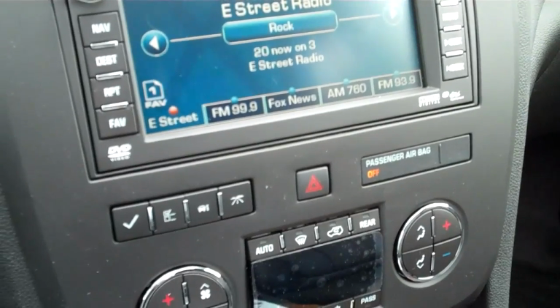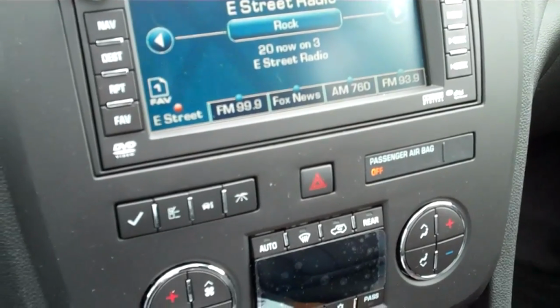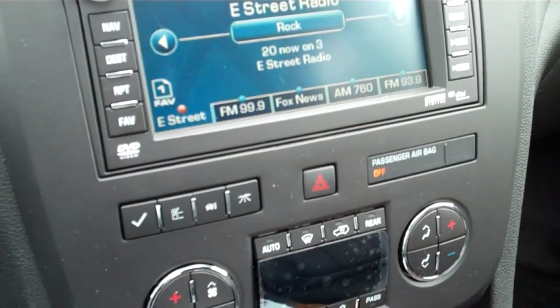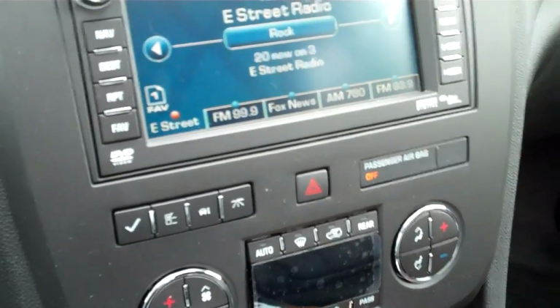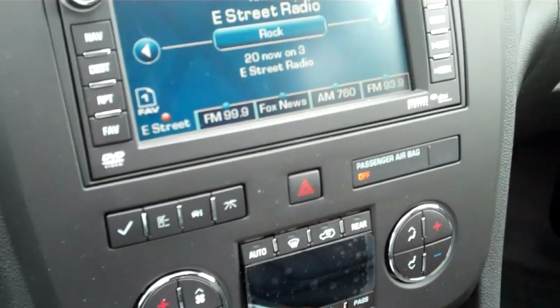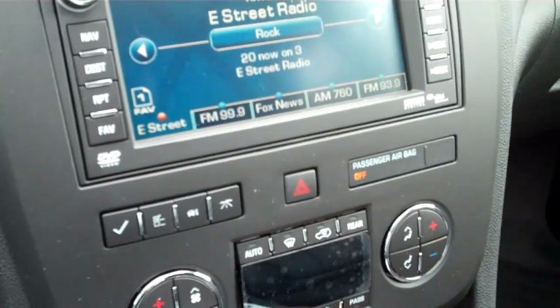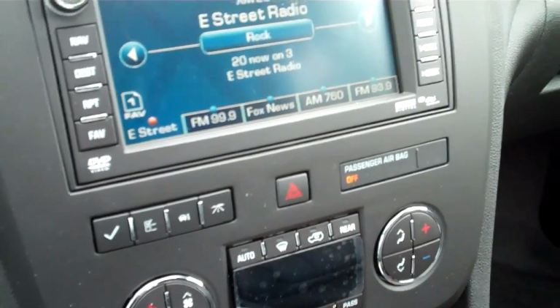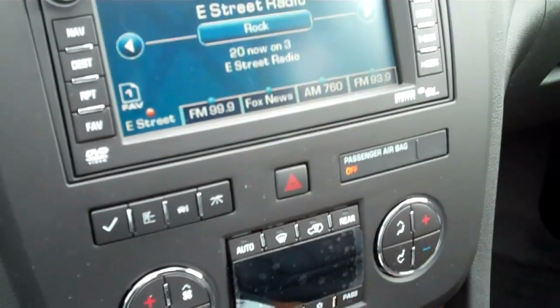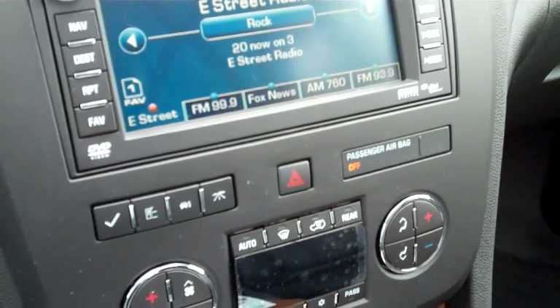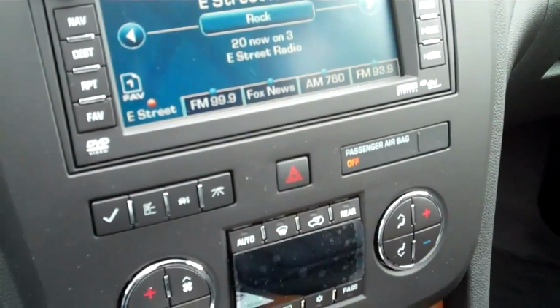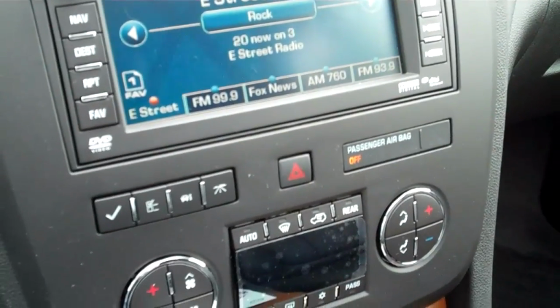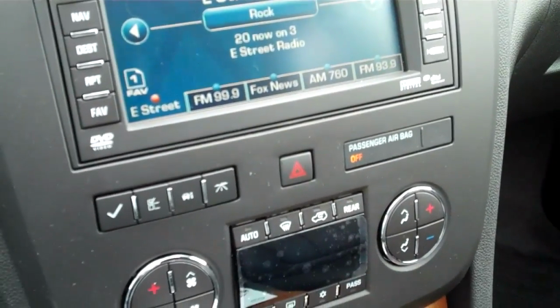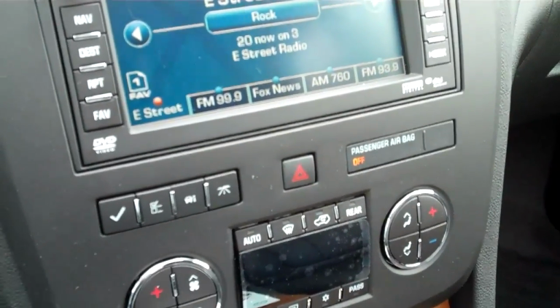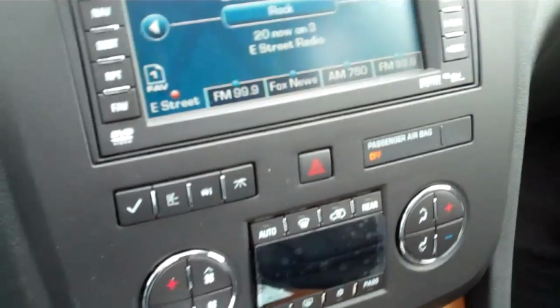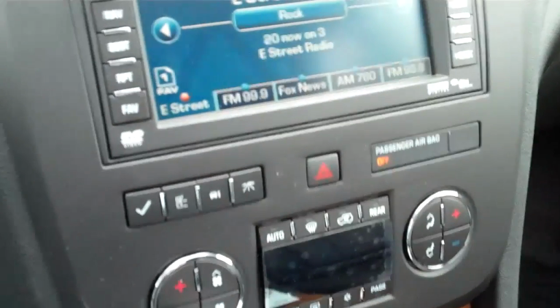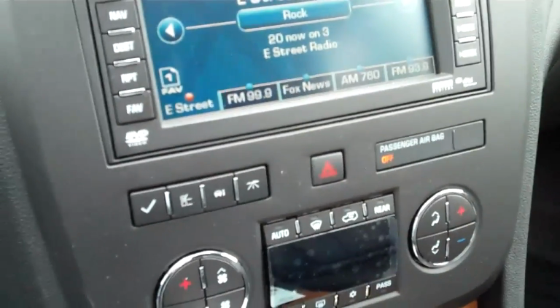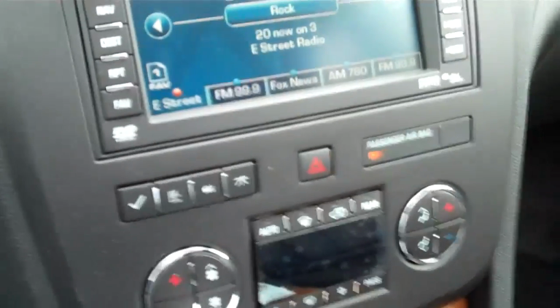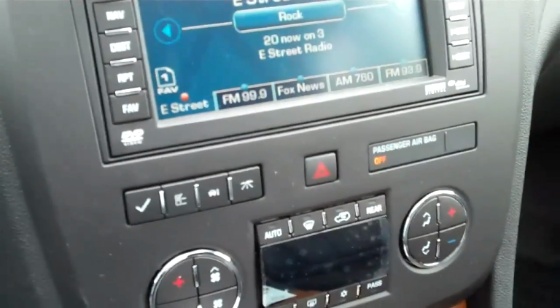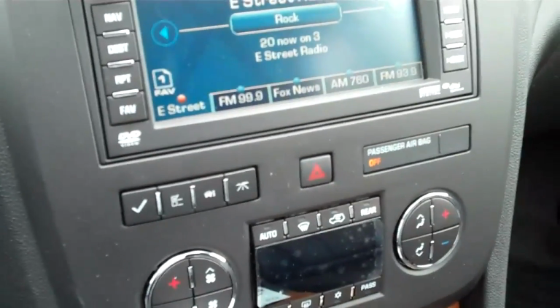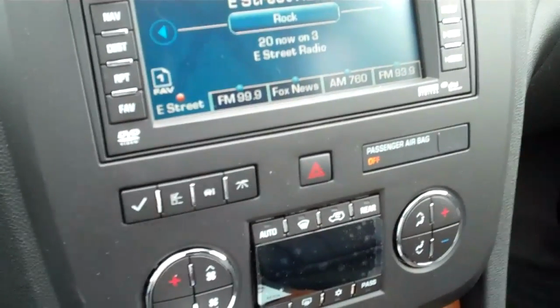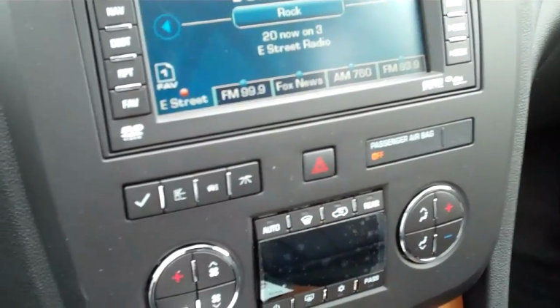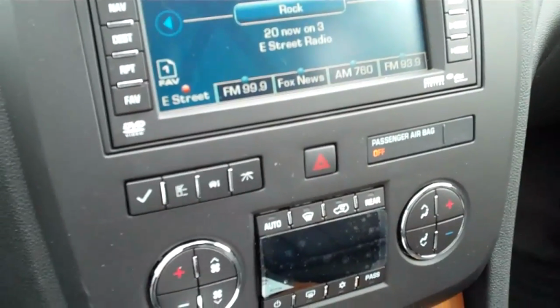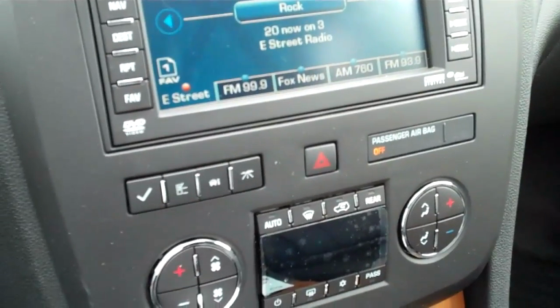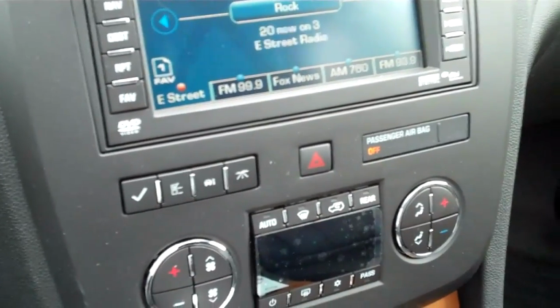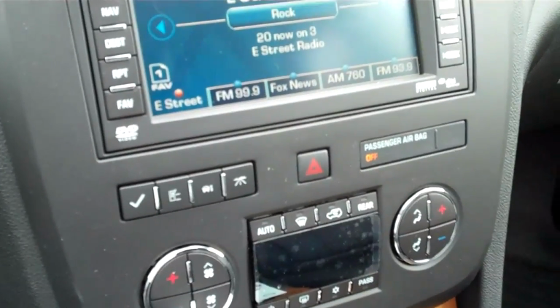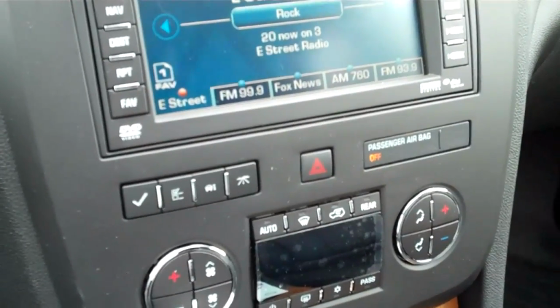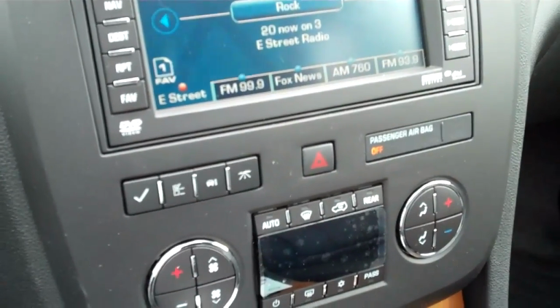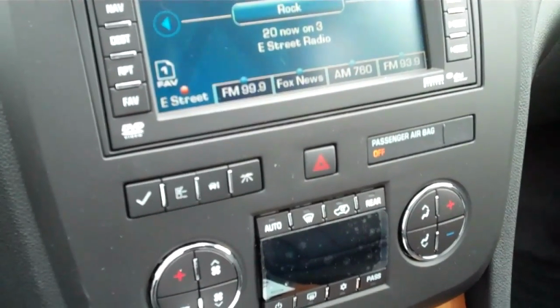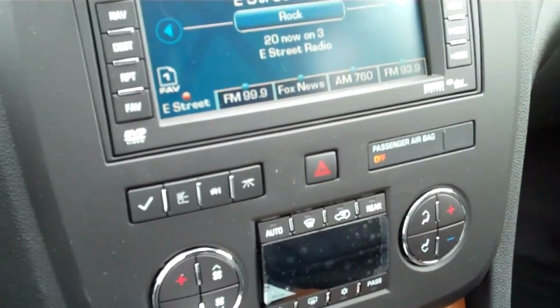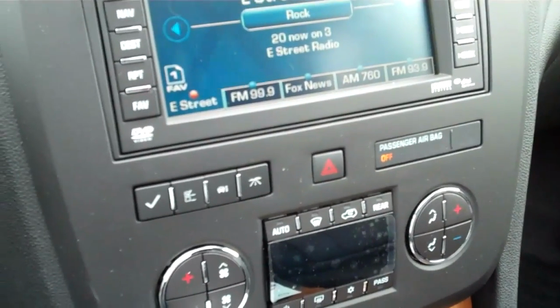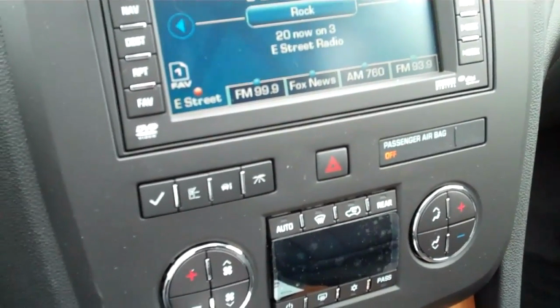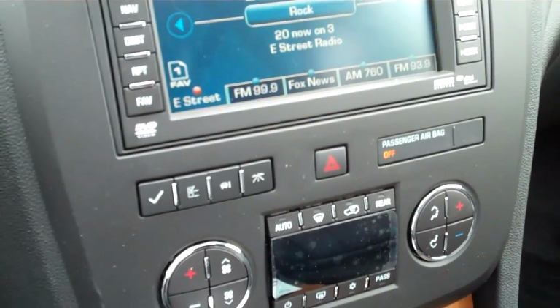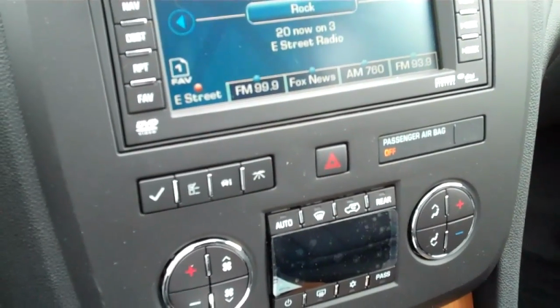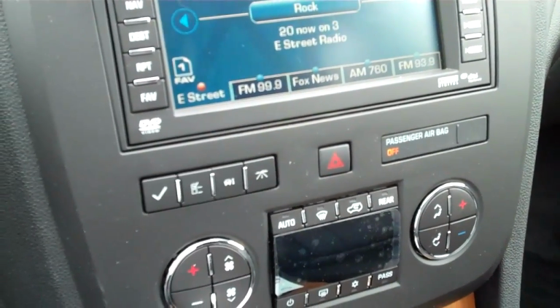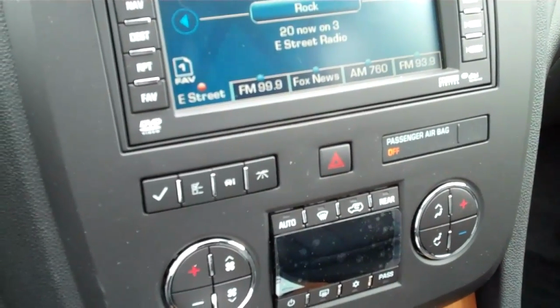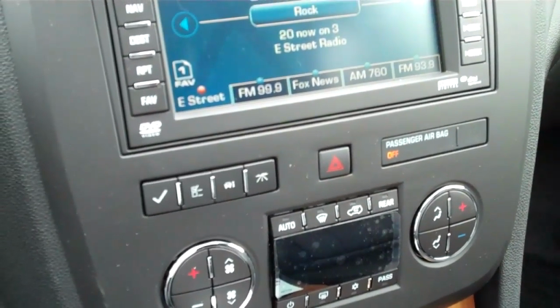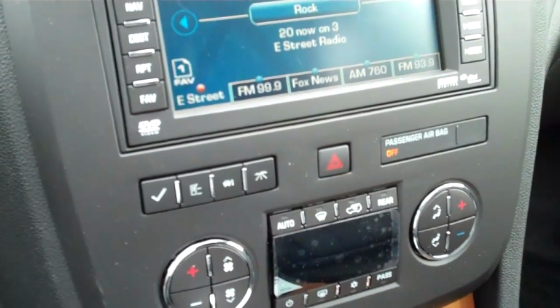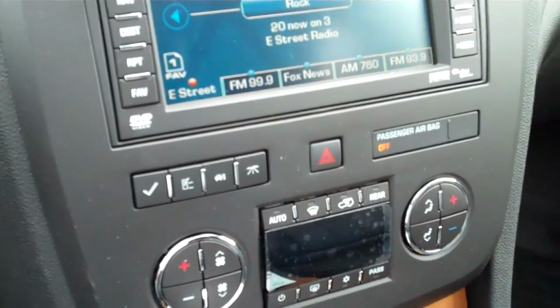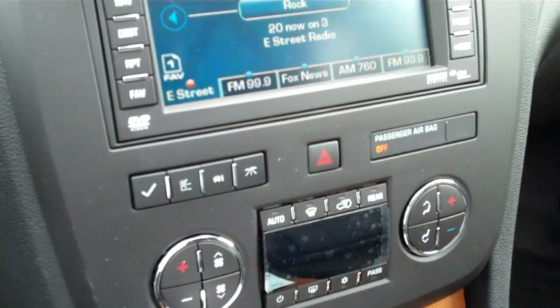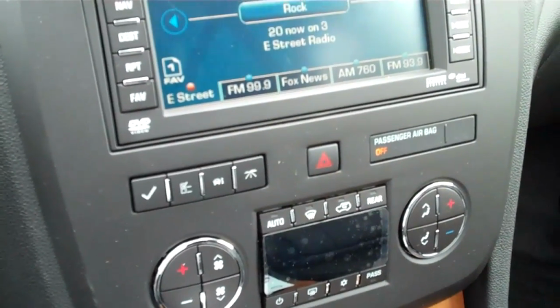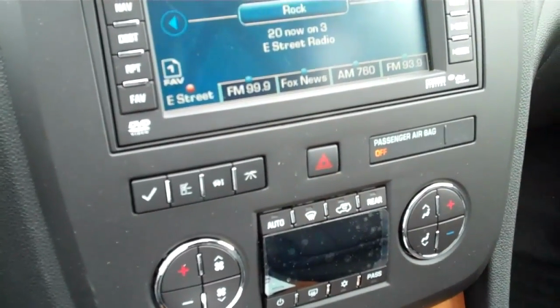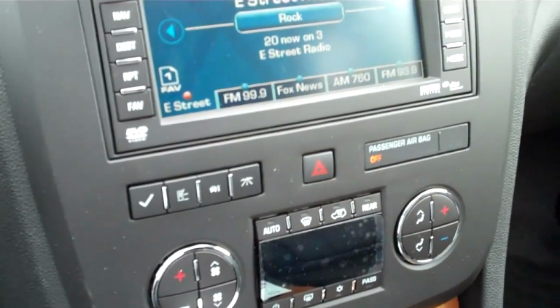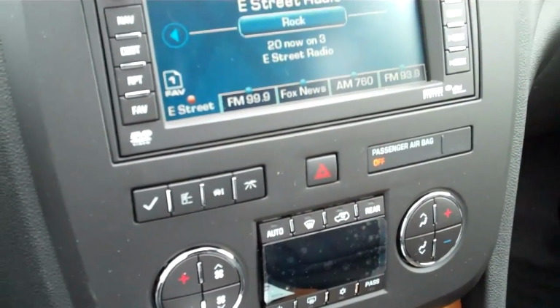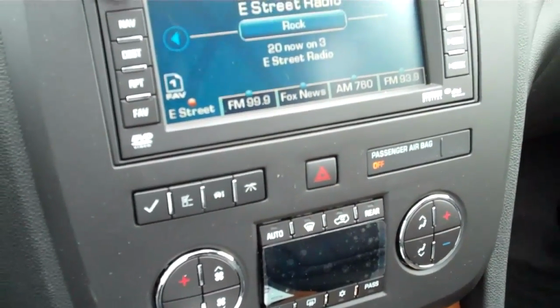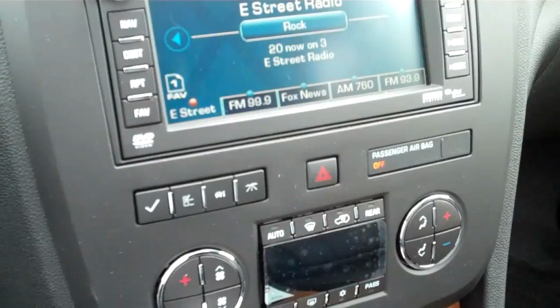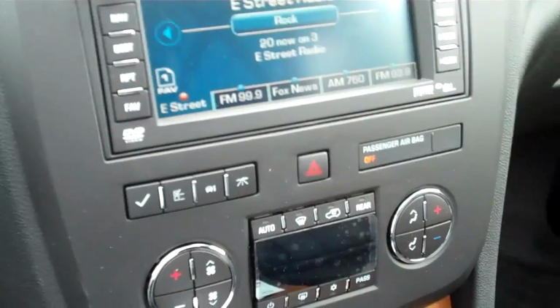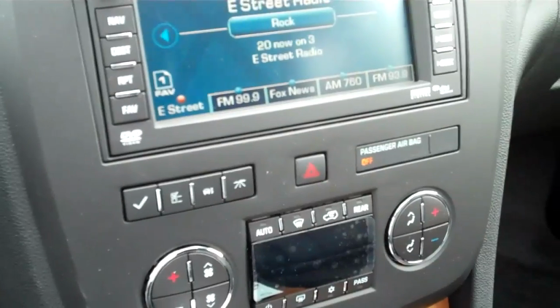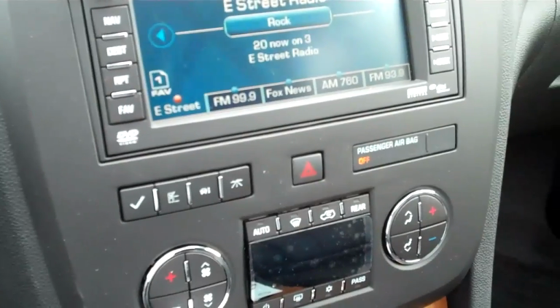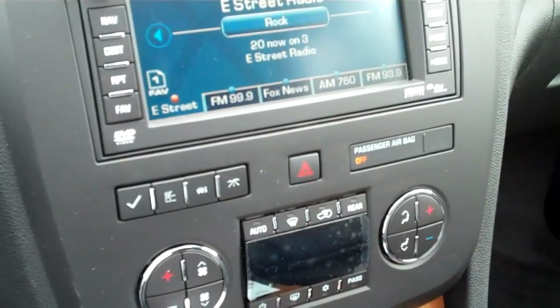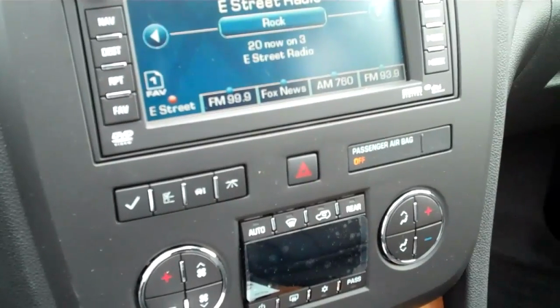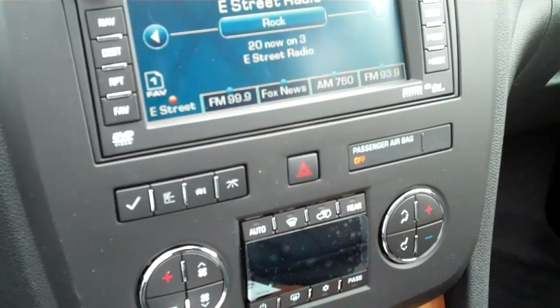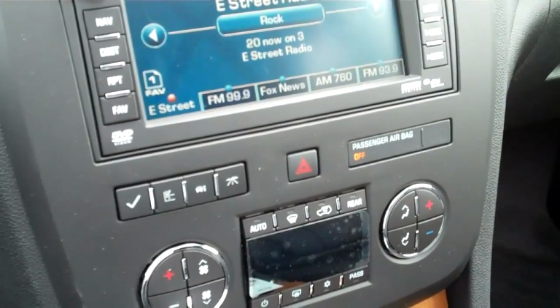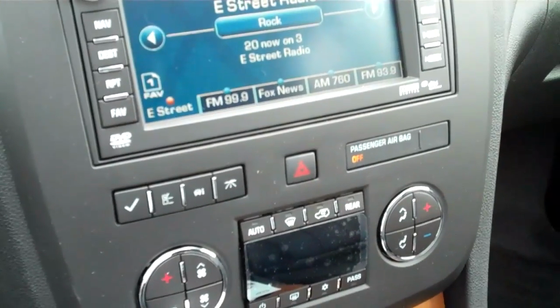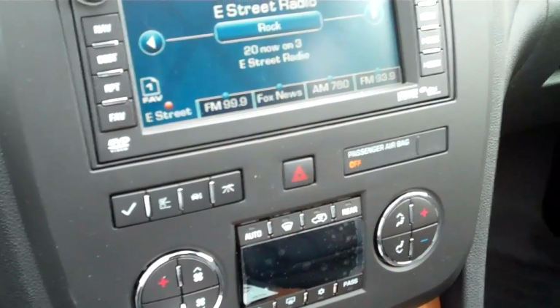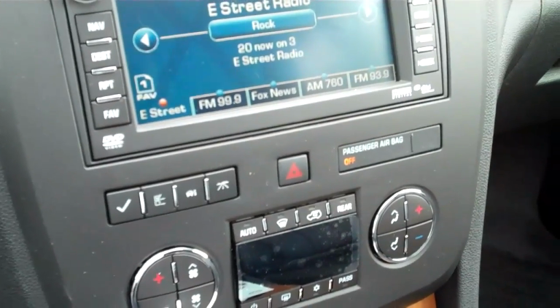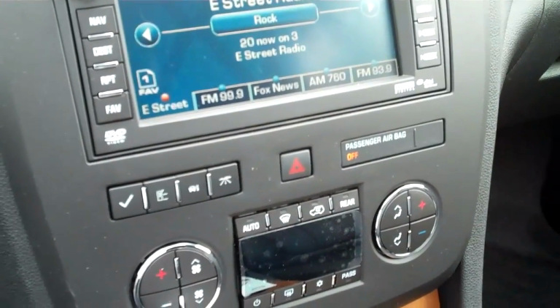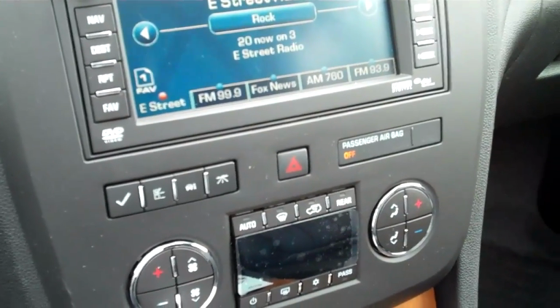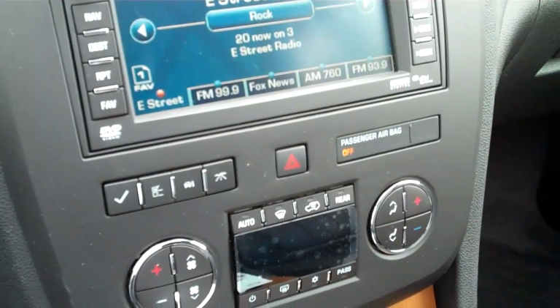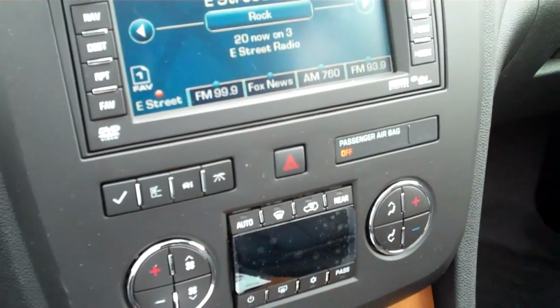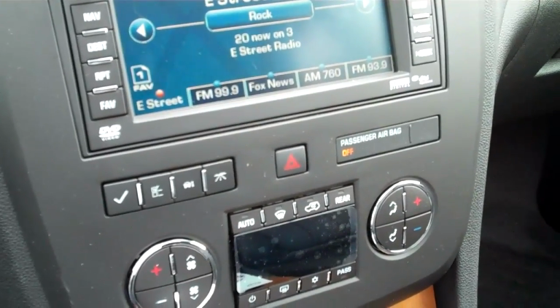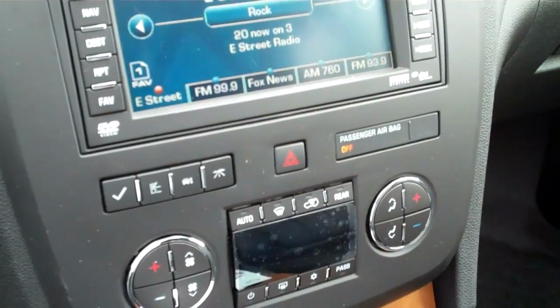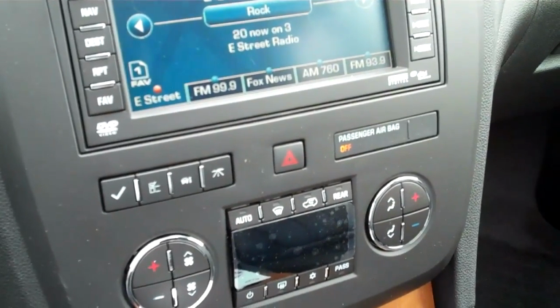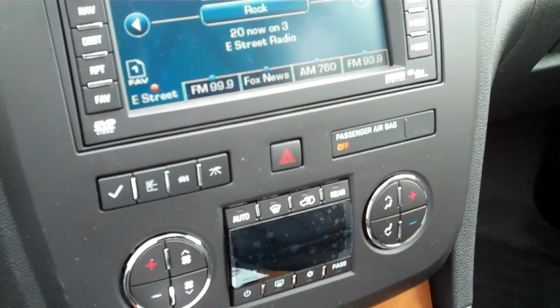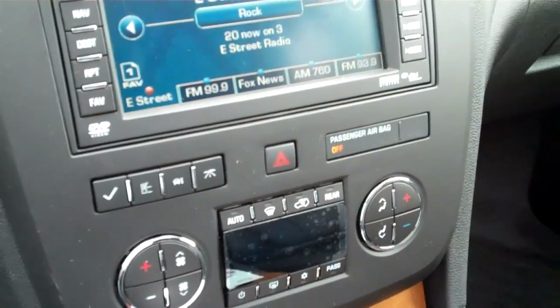Hi, this is Tyson Gamlin with Art Gamlin Motors in Enumclaw, Washington. I'm in the 2011 Buick Enclave and I'm going to show you how to set your remote start.